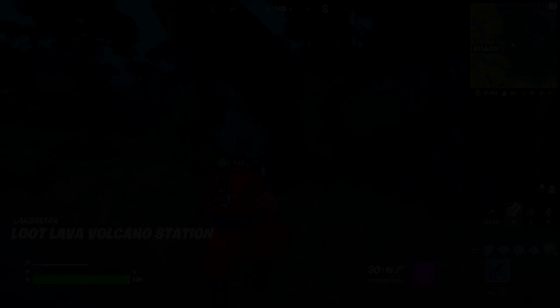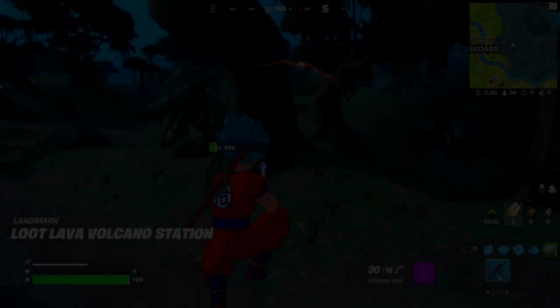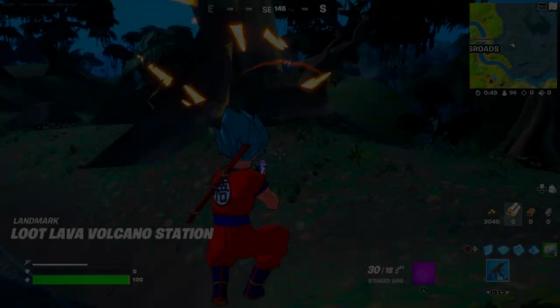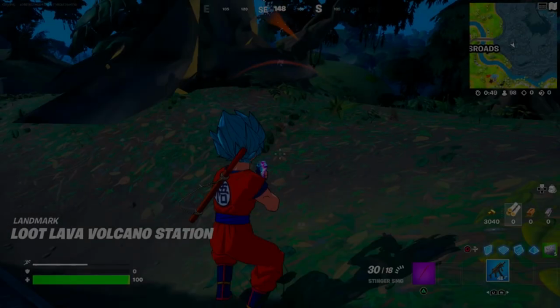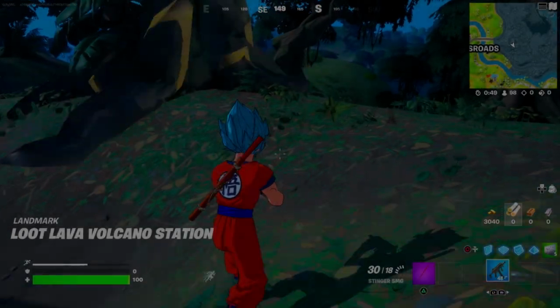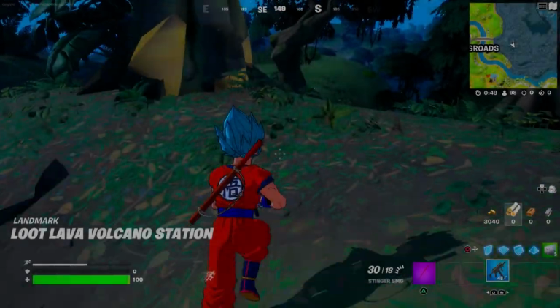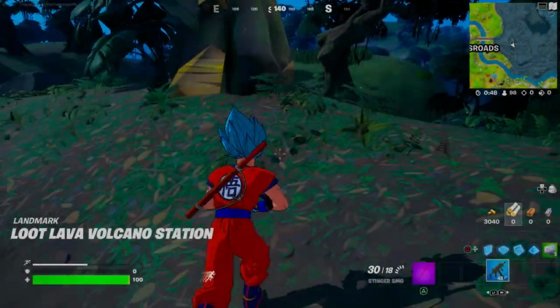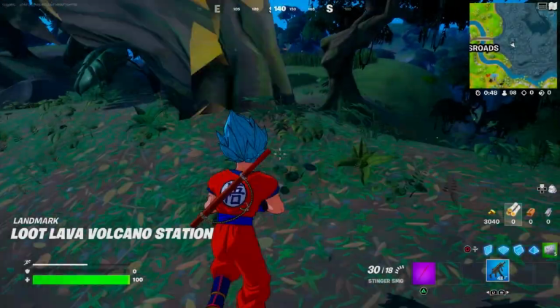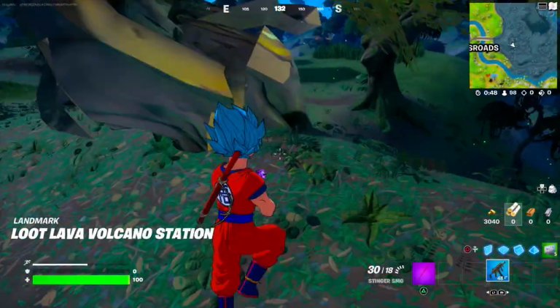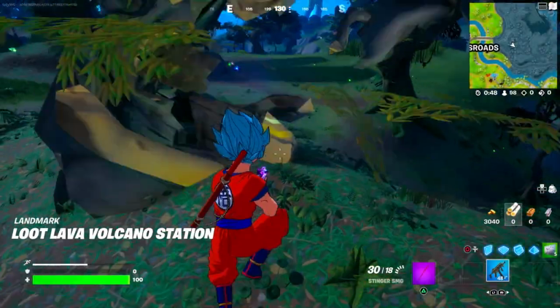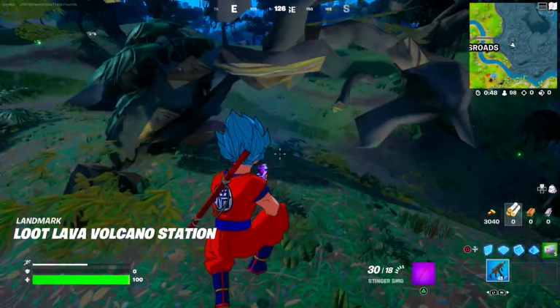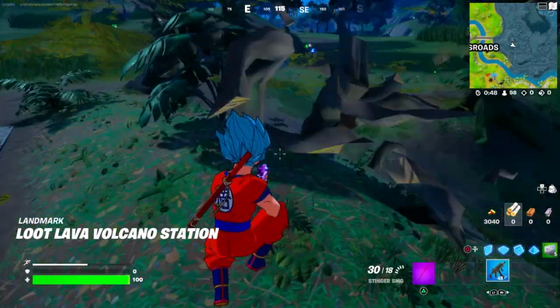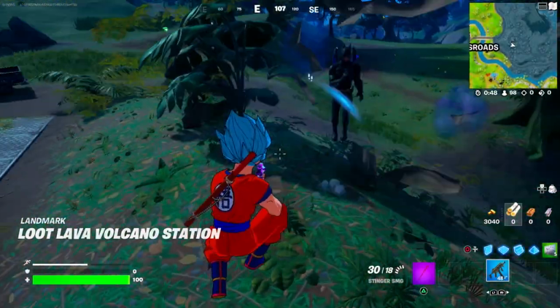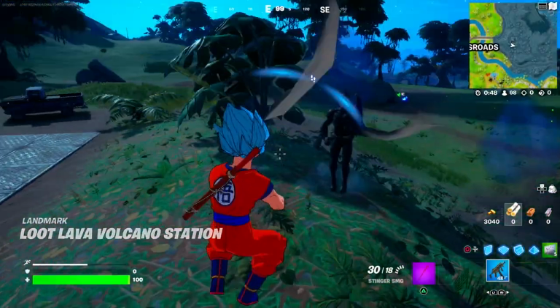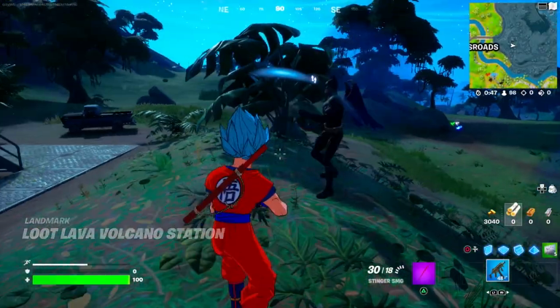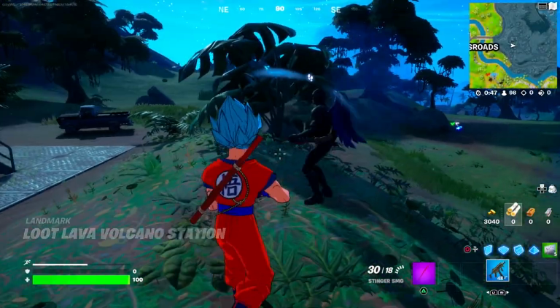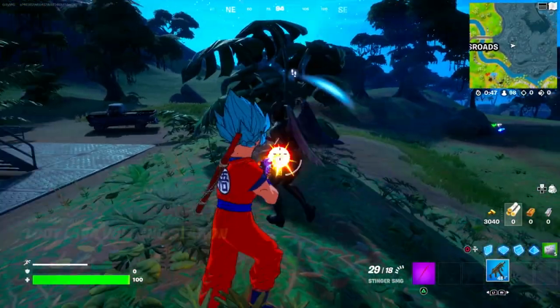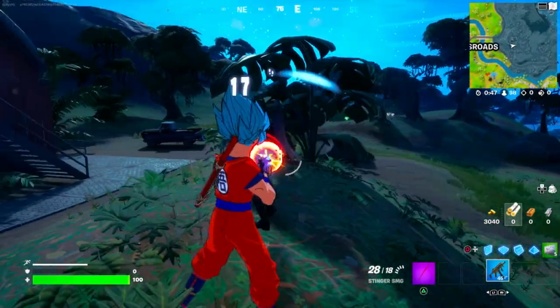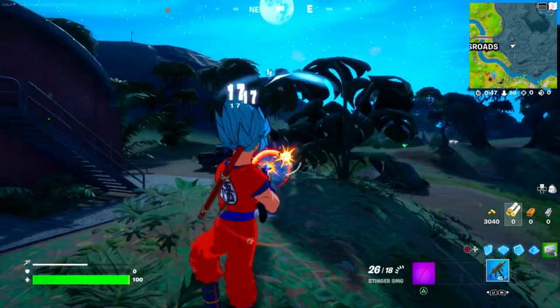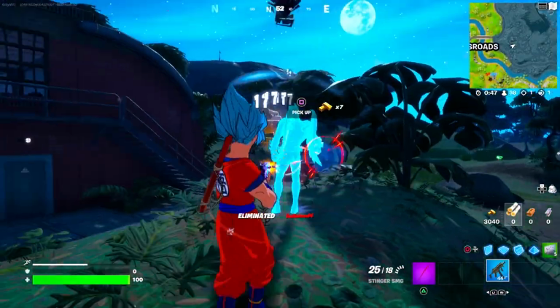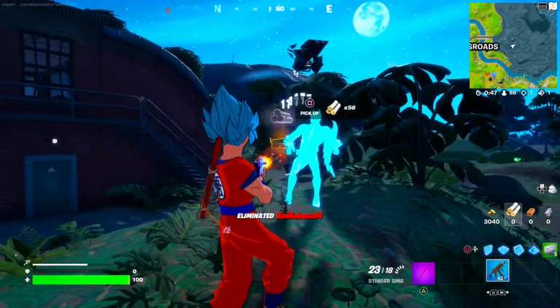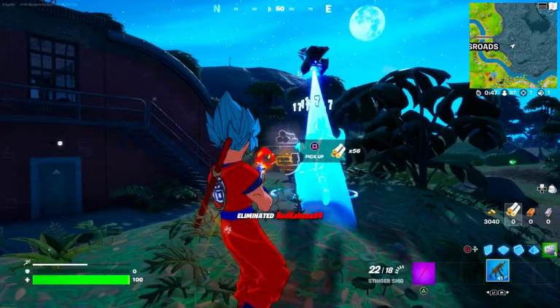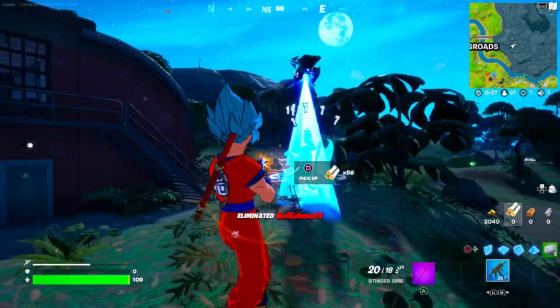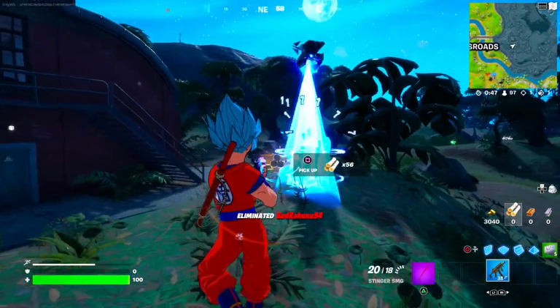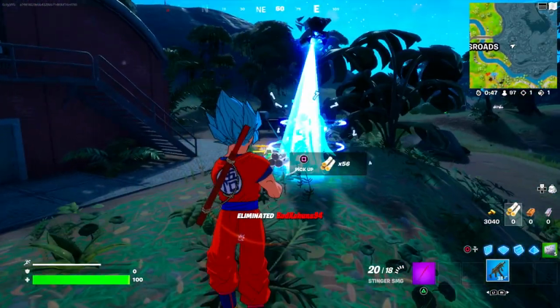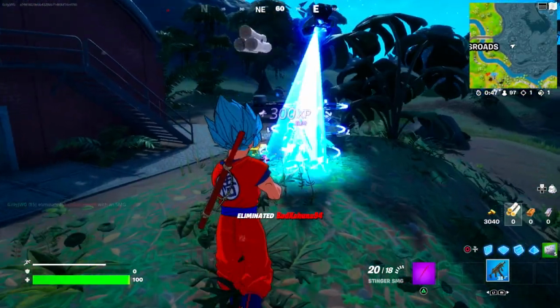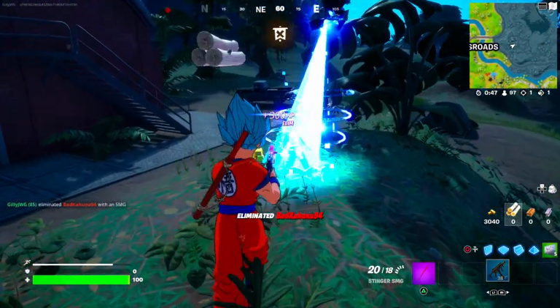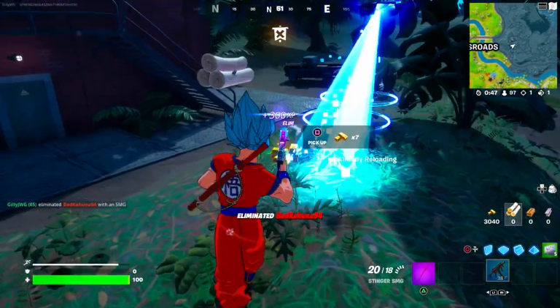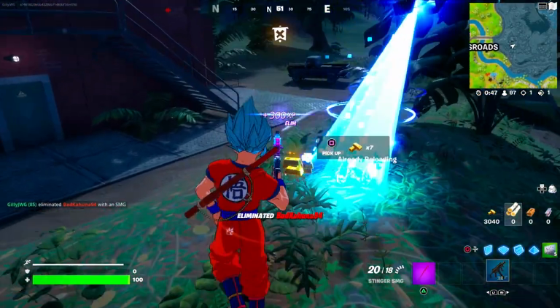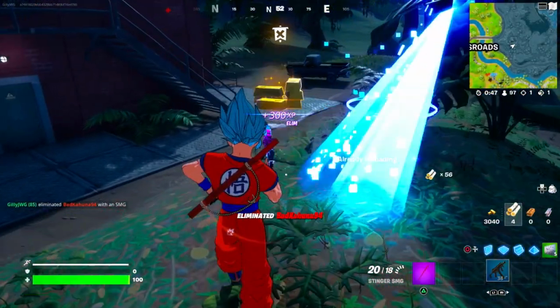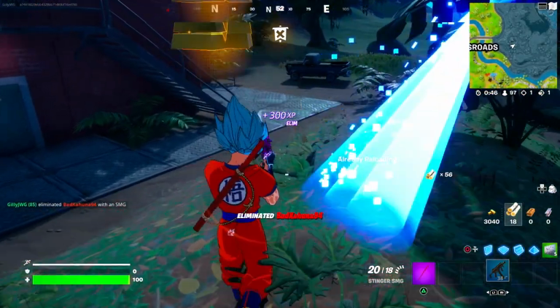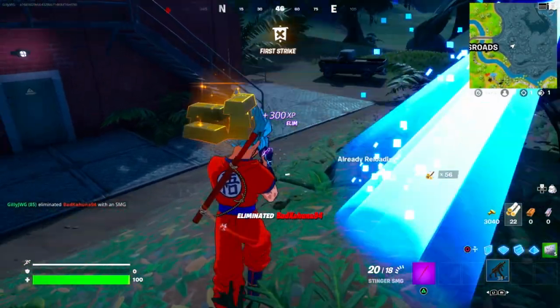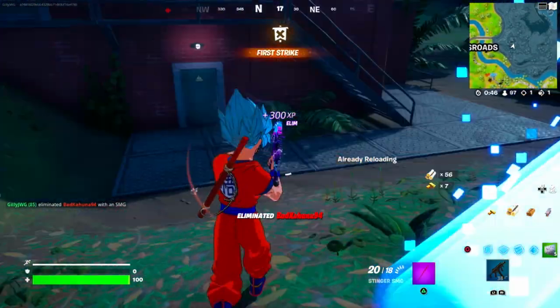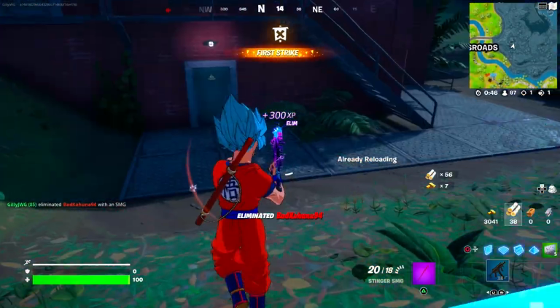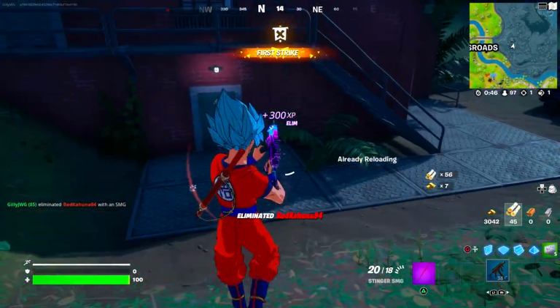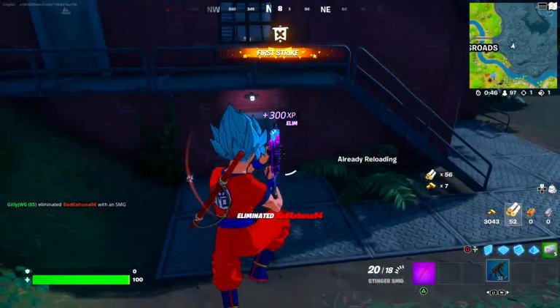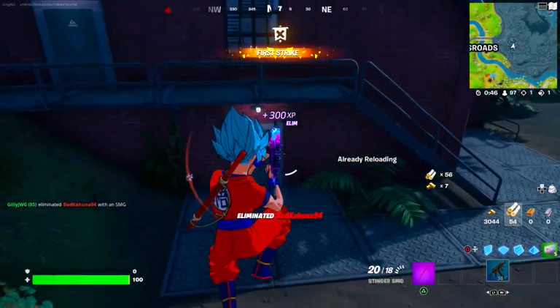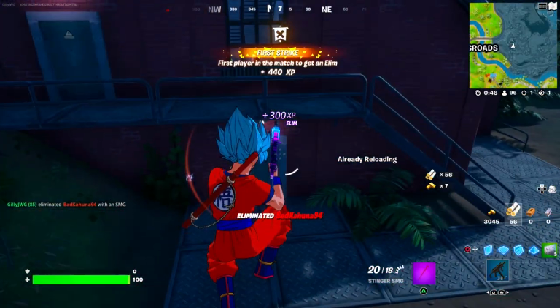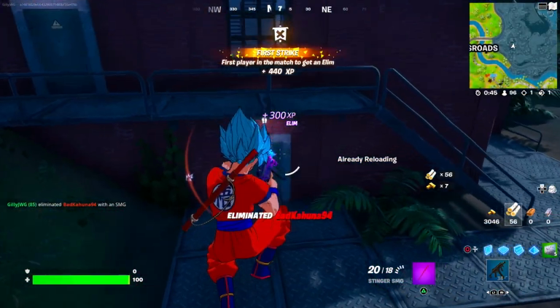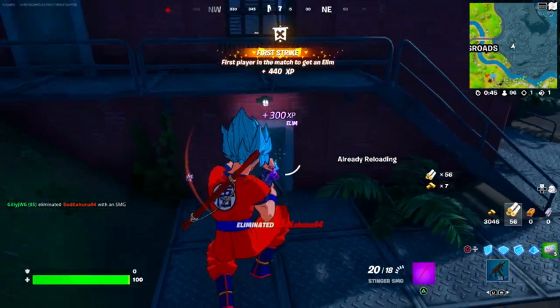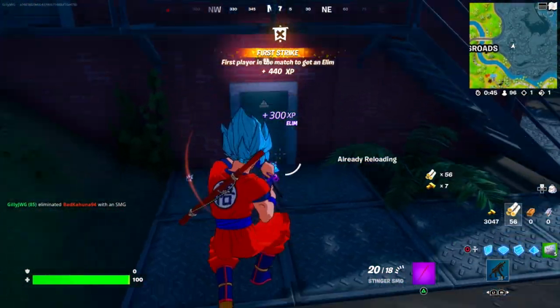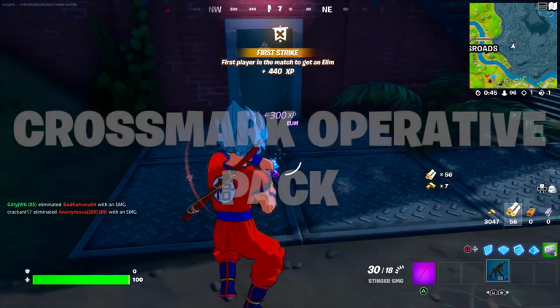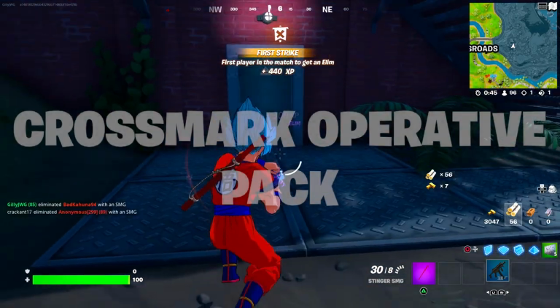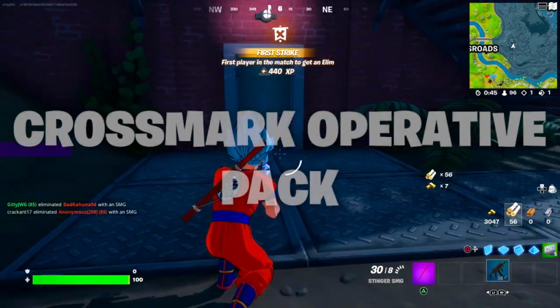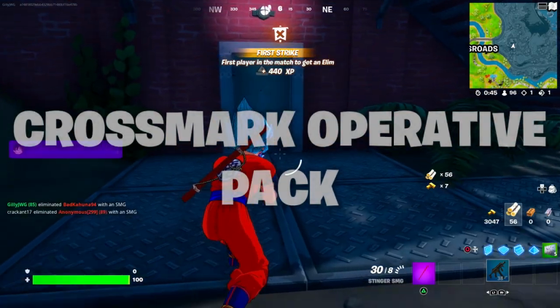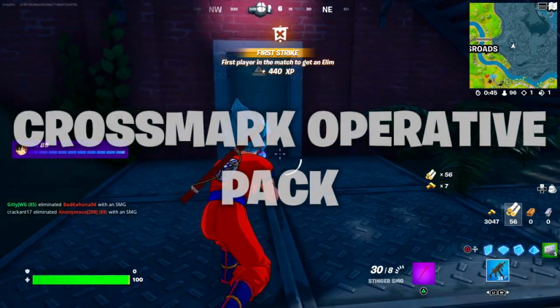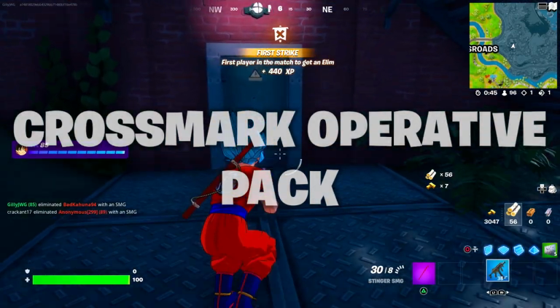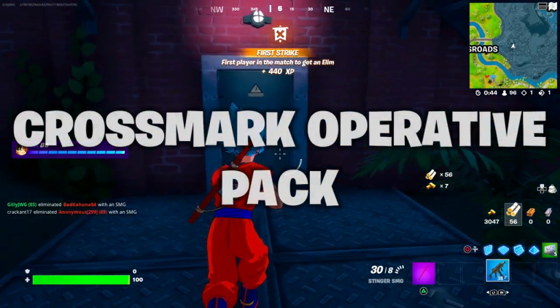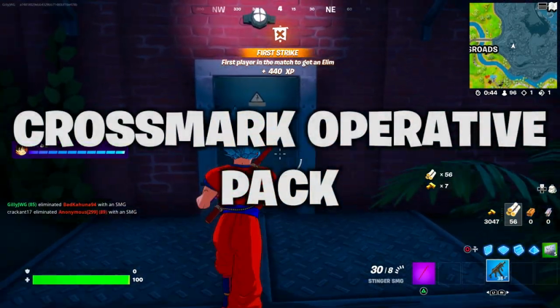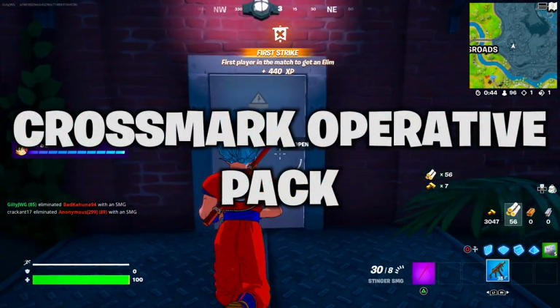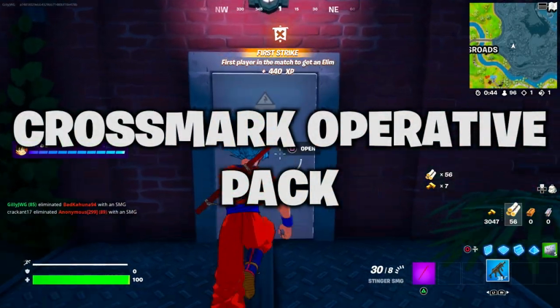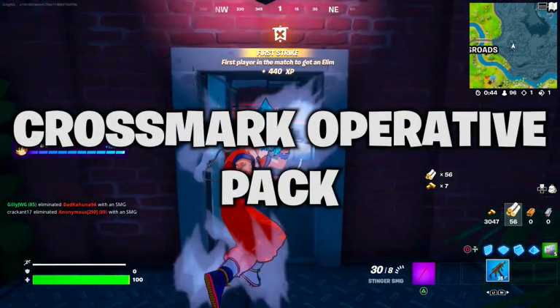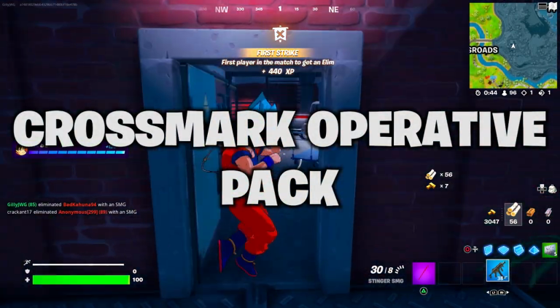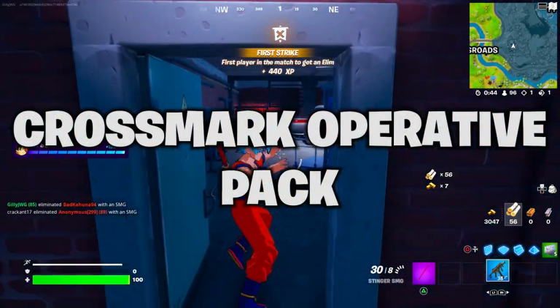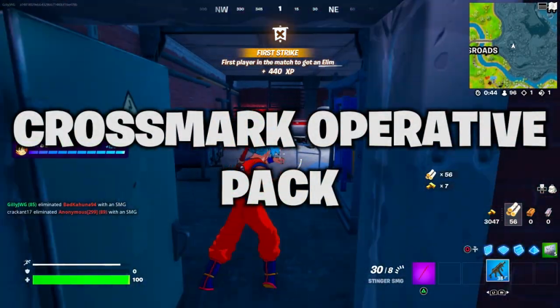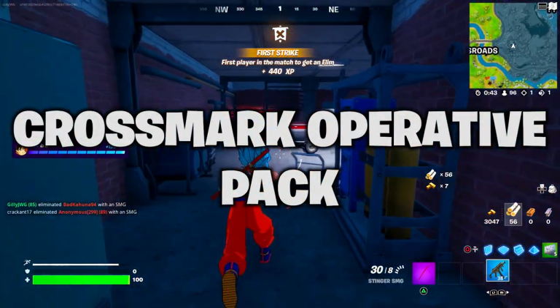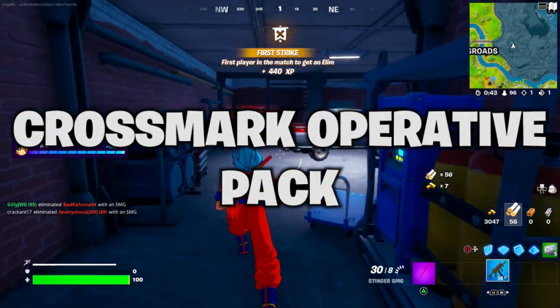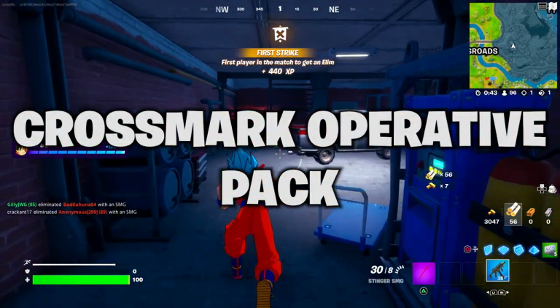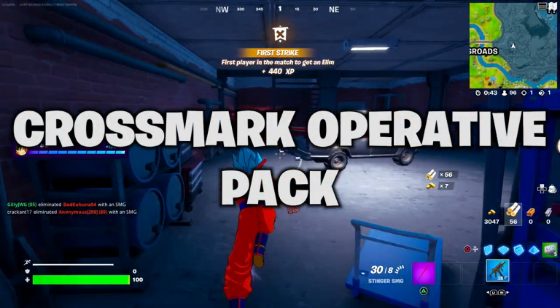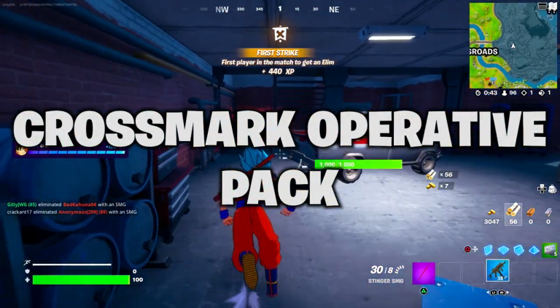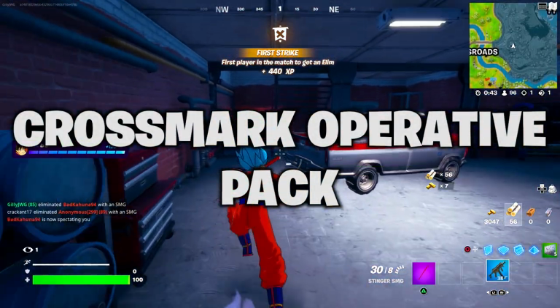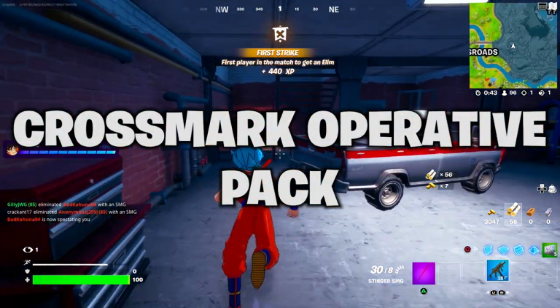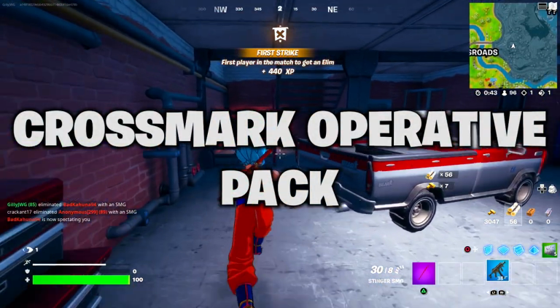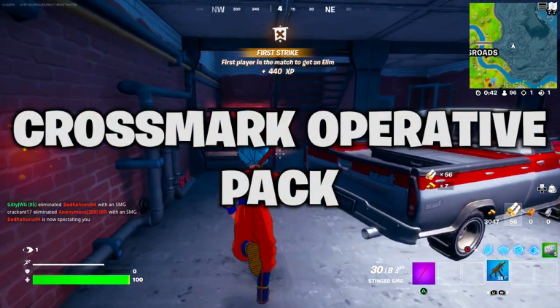What's up guys, welcome back to a brand new video. Today a brand new Save the World pack has been leaked in the newest update, which is called the Crossmark Operative Pack.